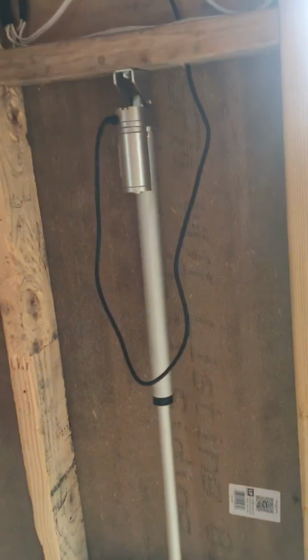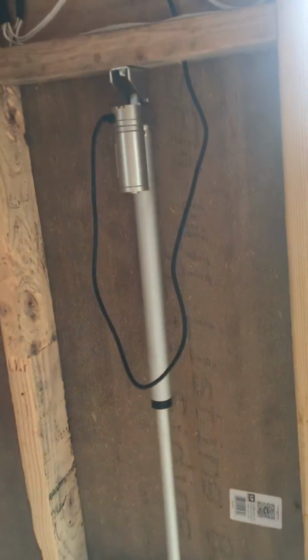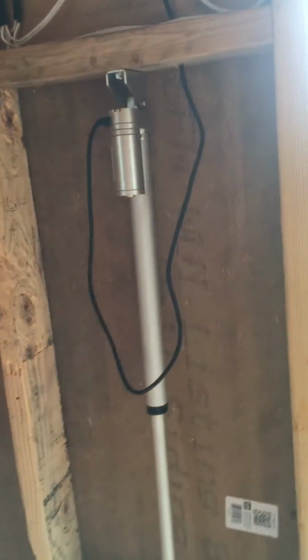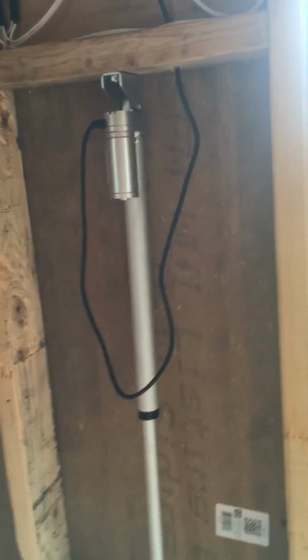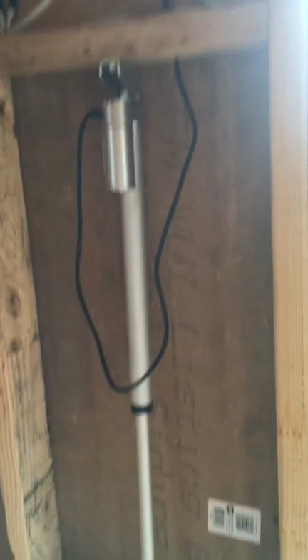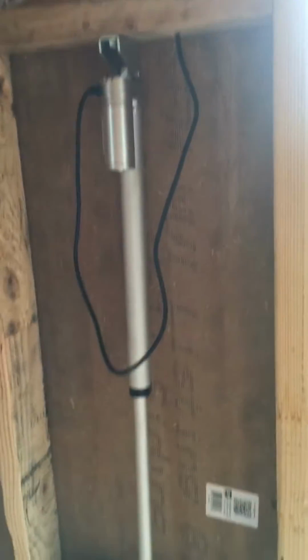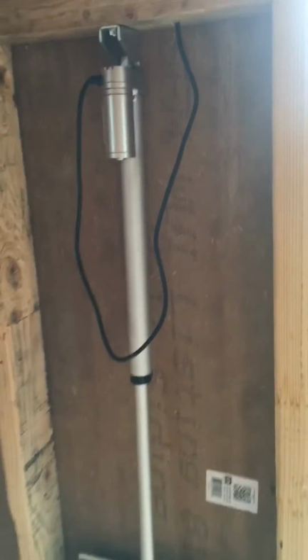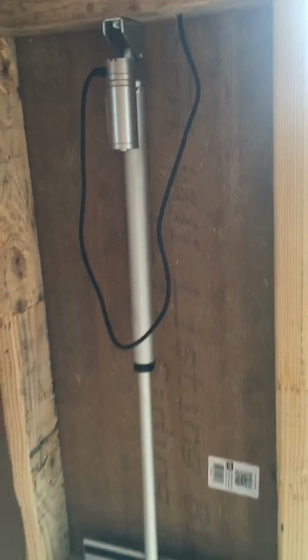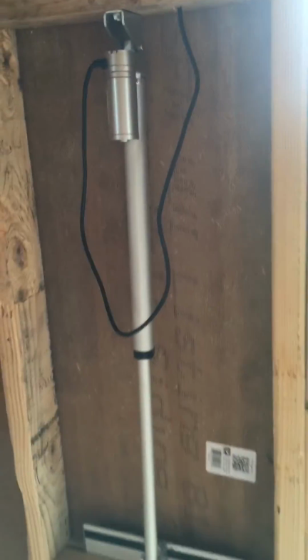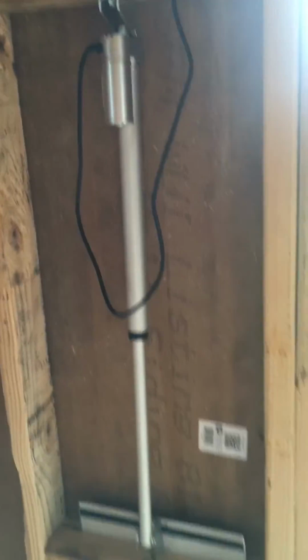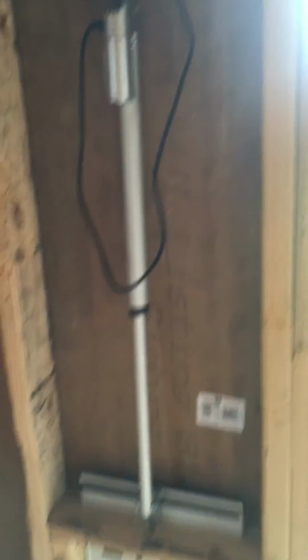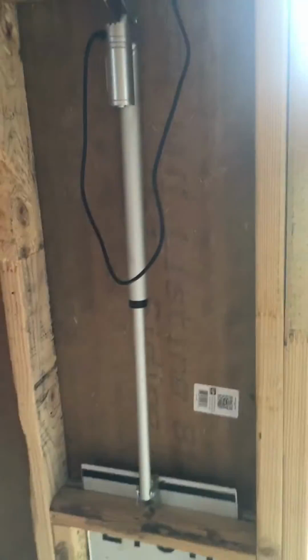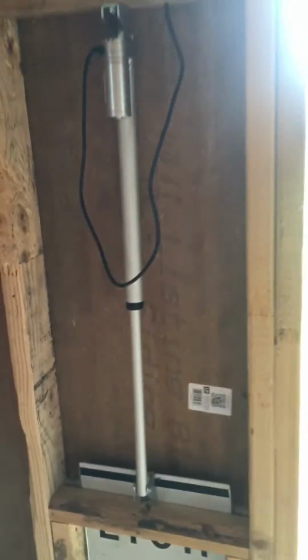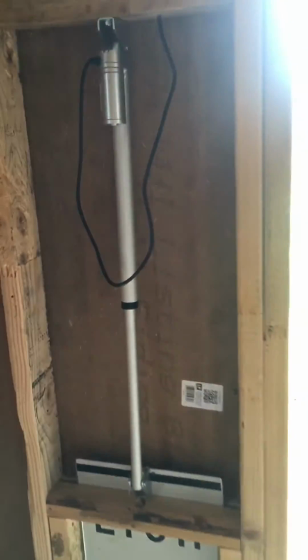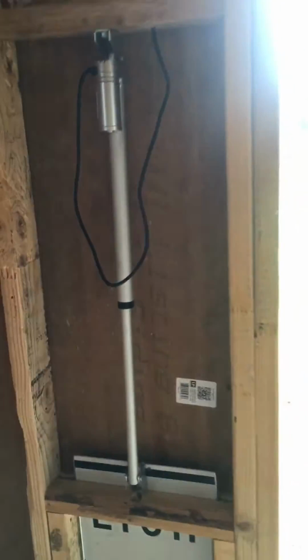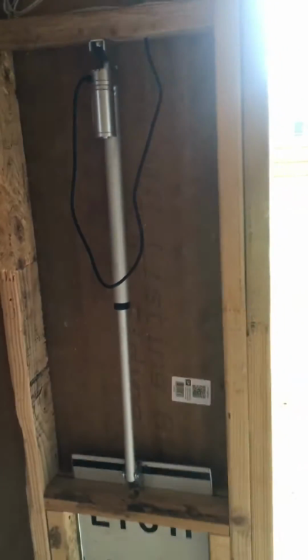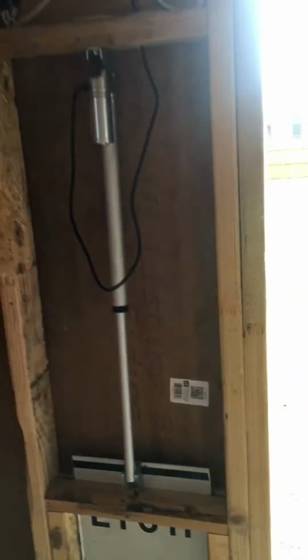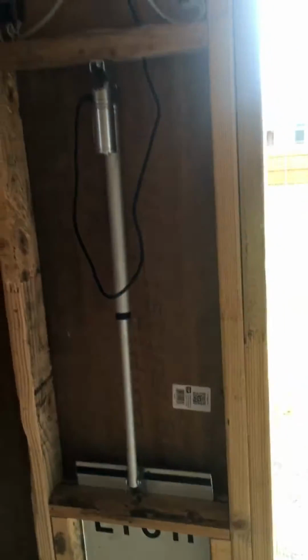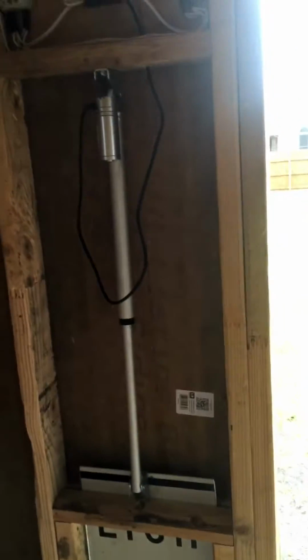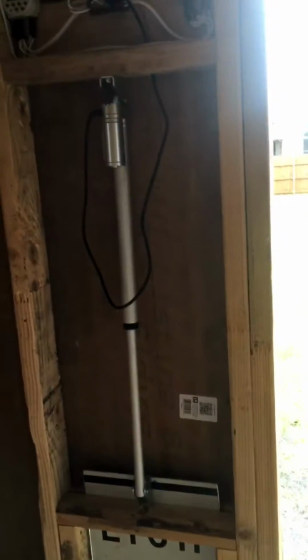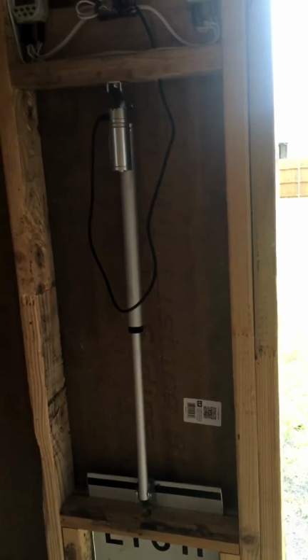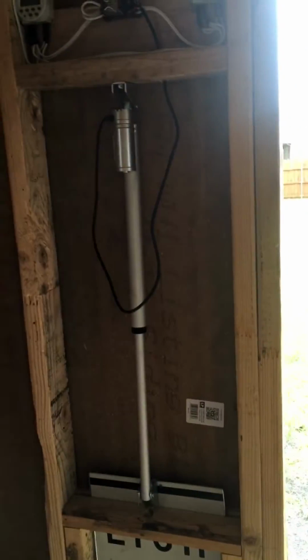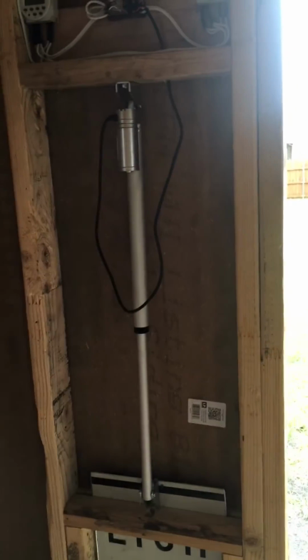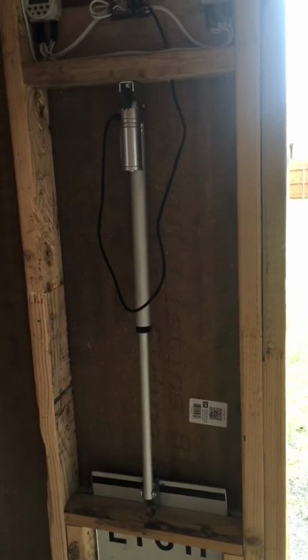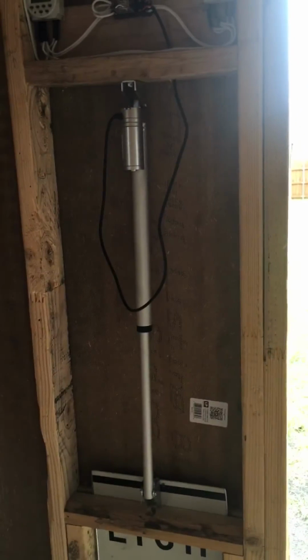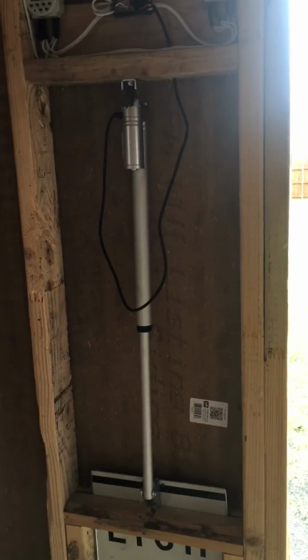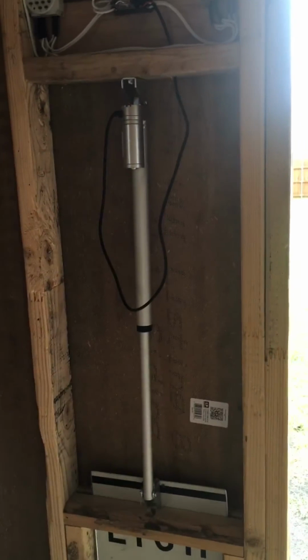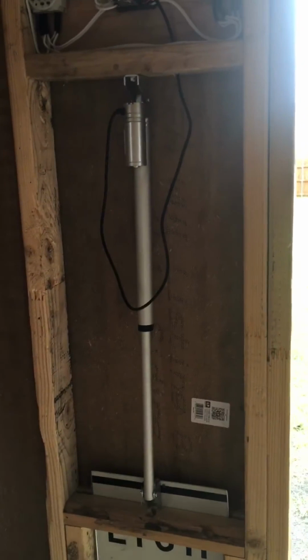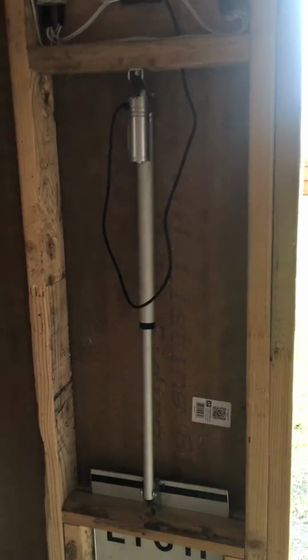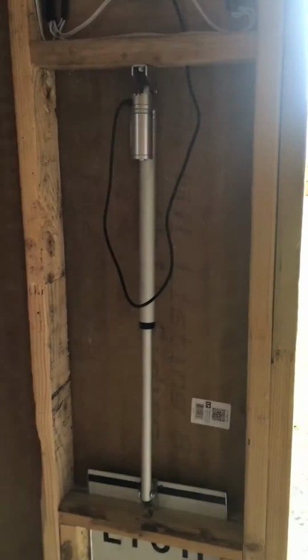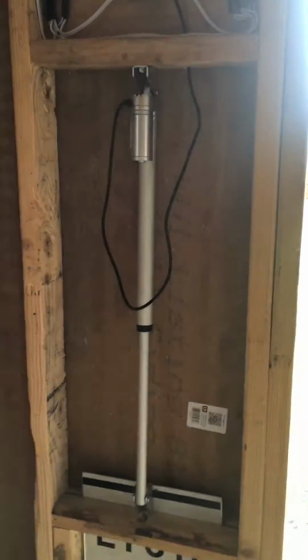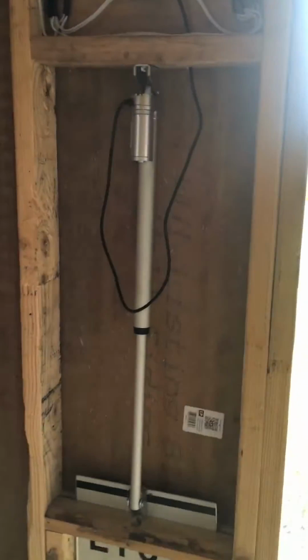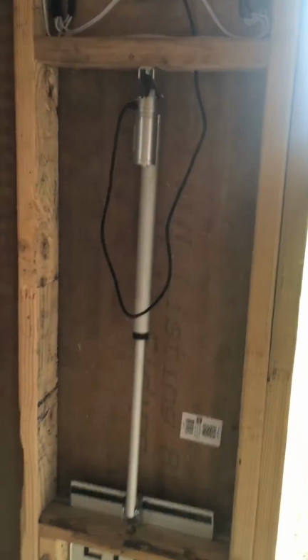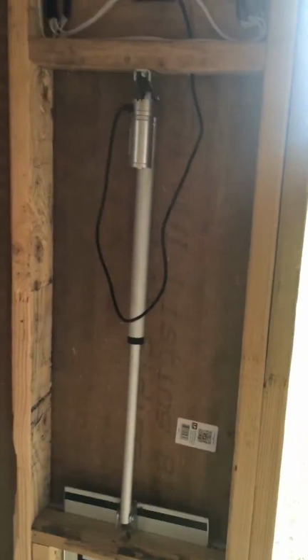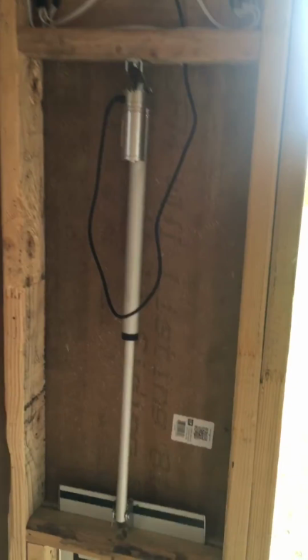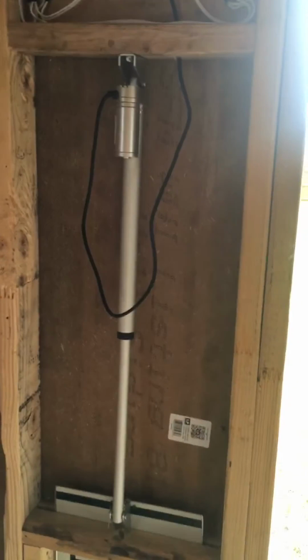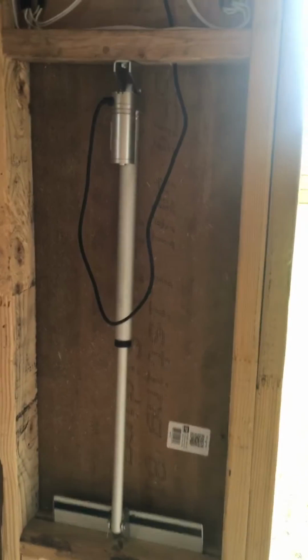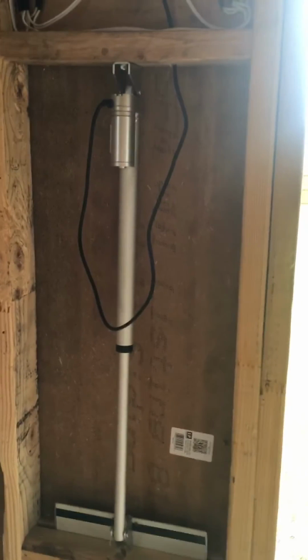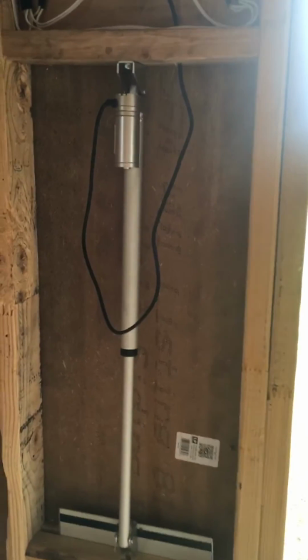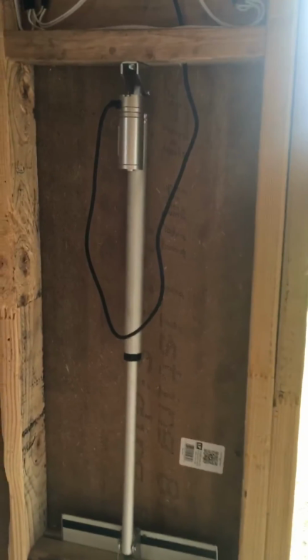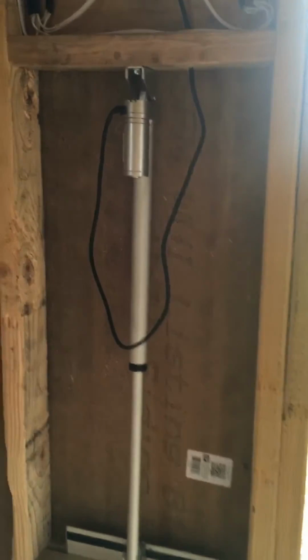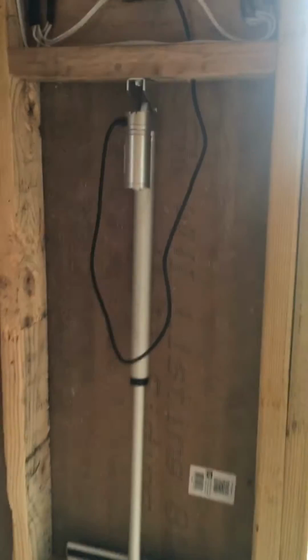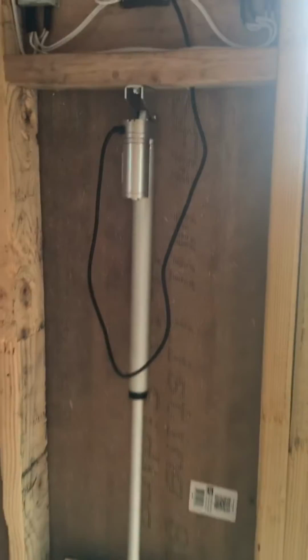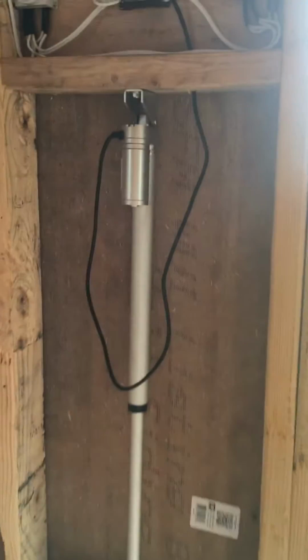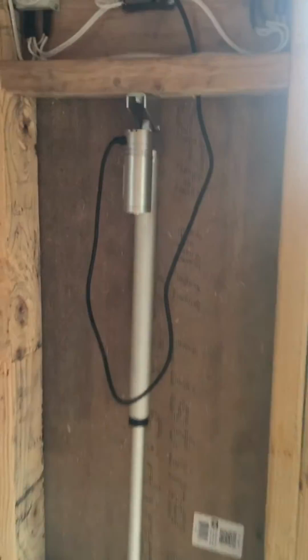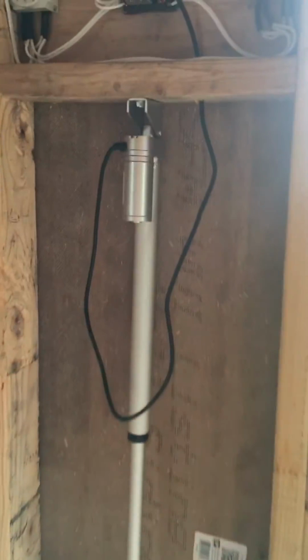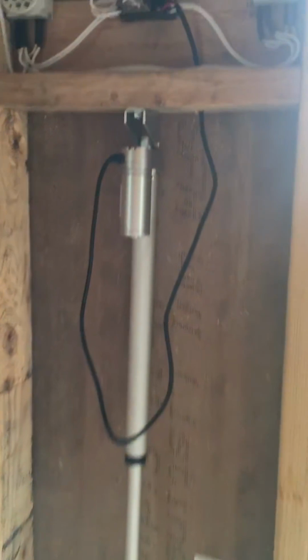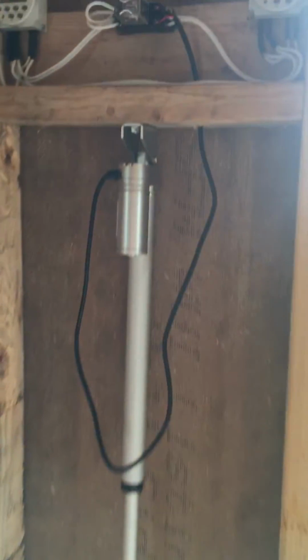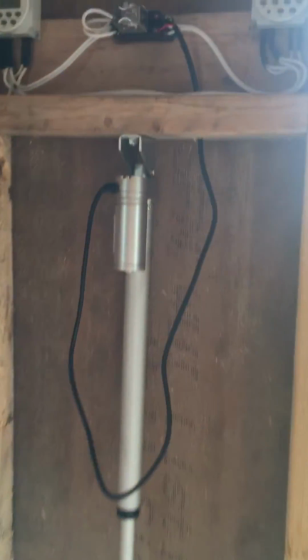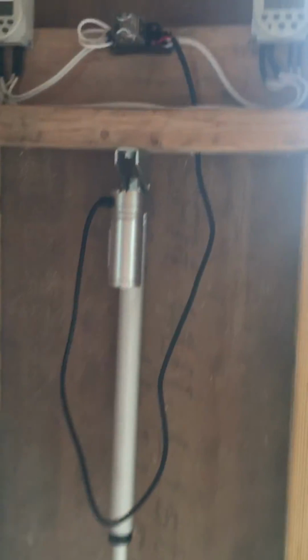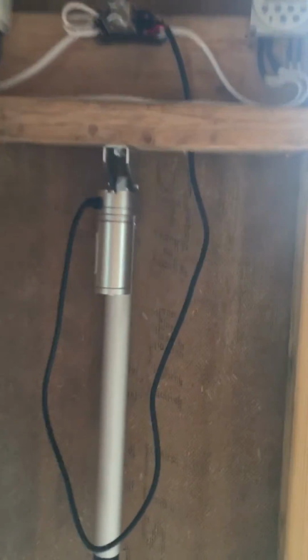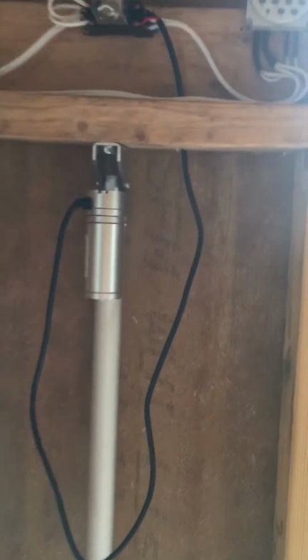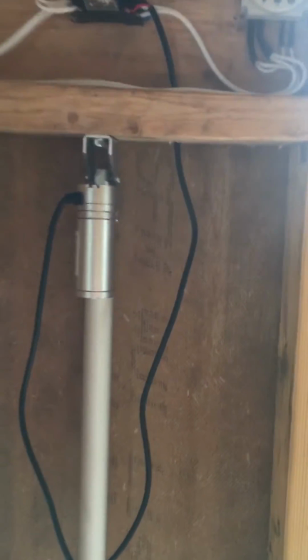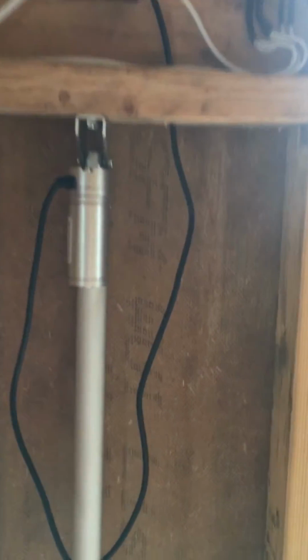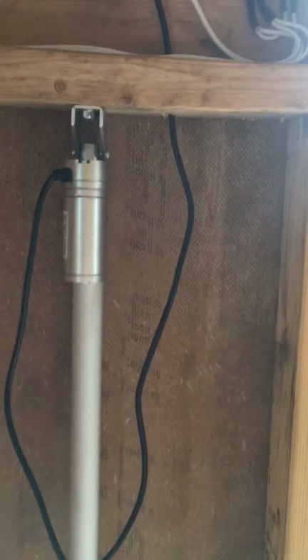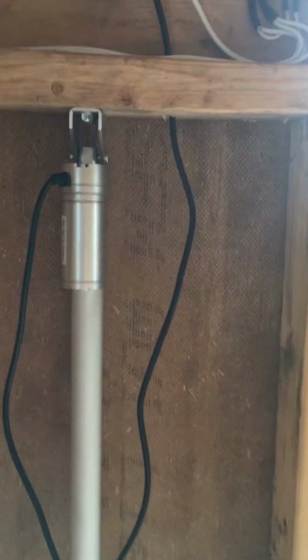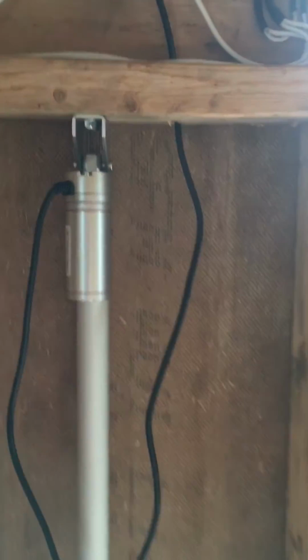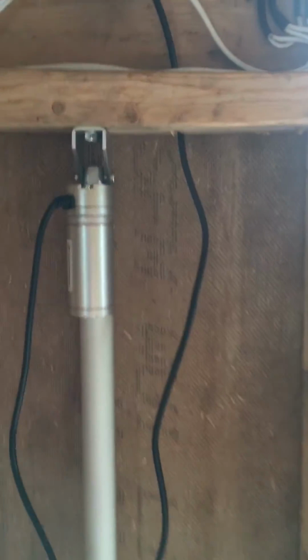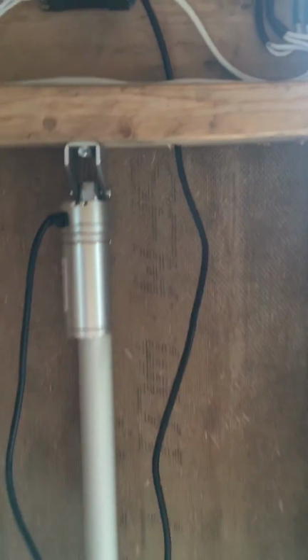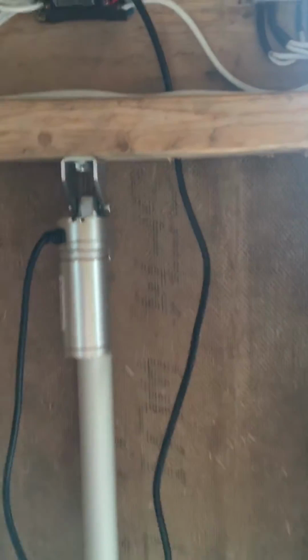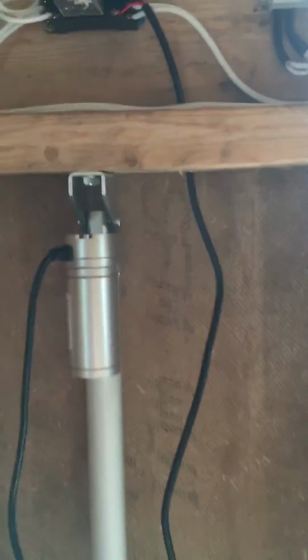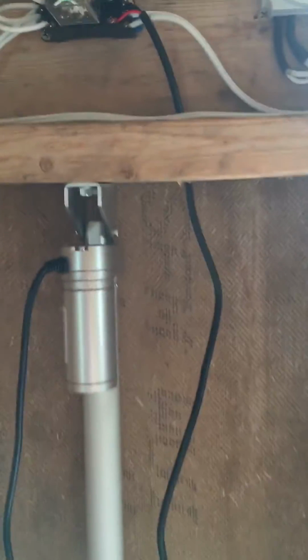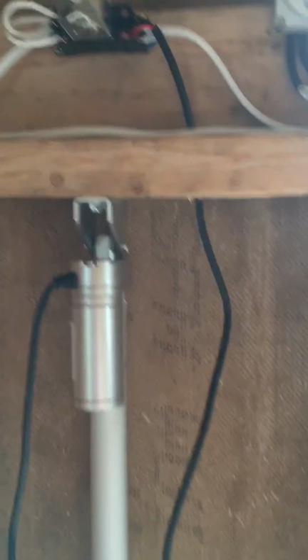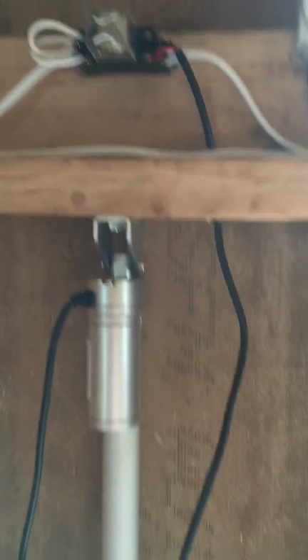It was like $40 on Amazon. It's really slow compared to the antenna, but it's got plenty of power. It won't hang up.